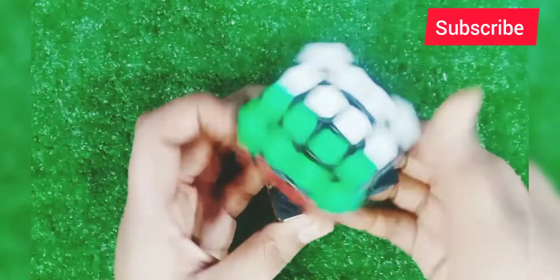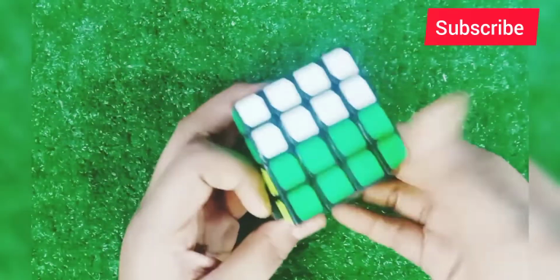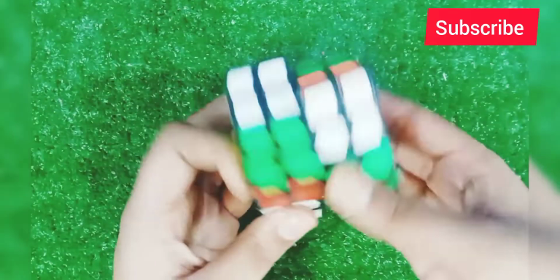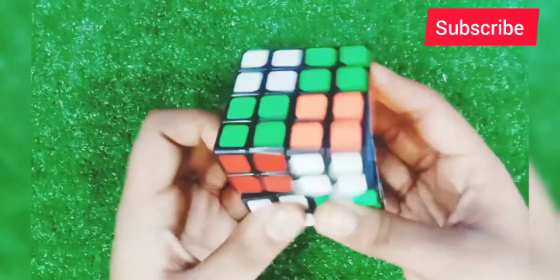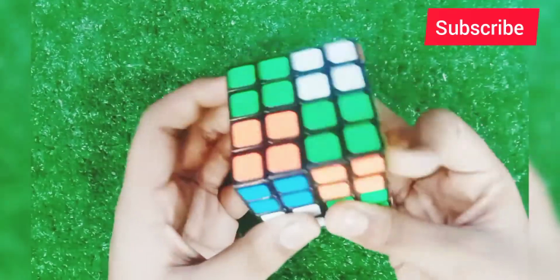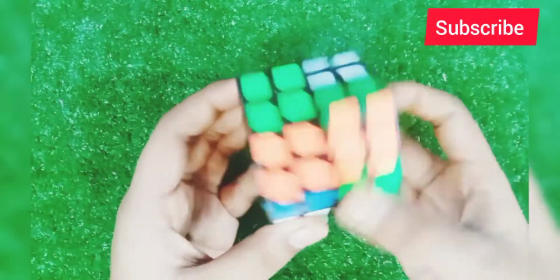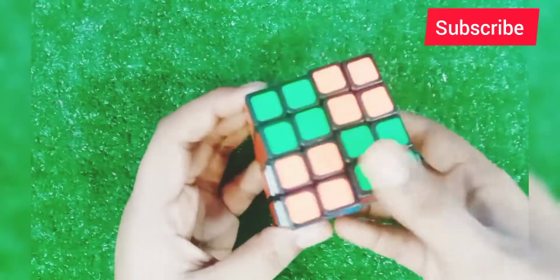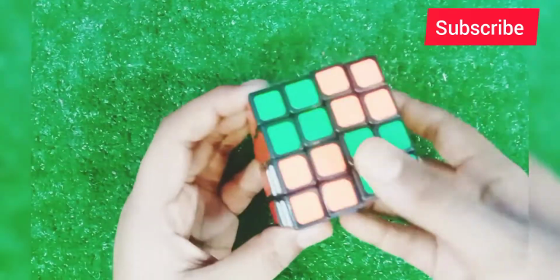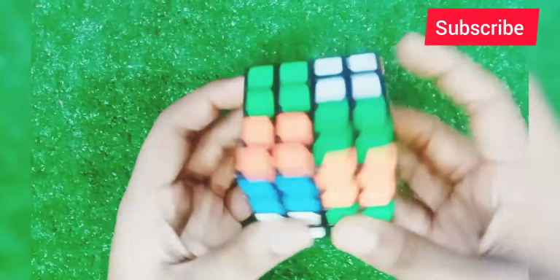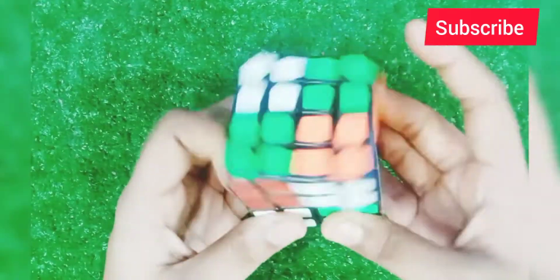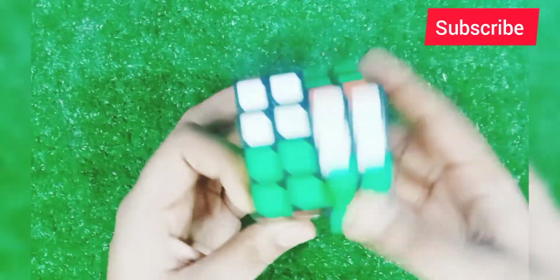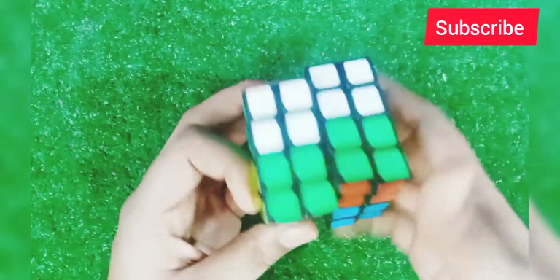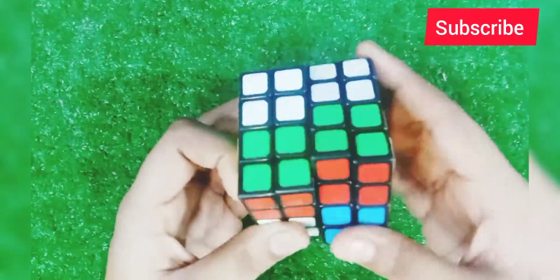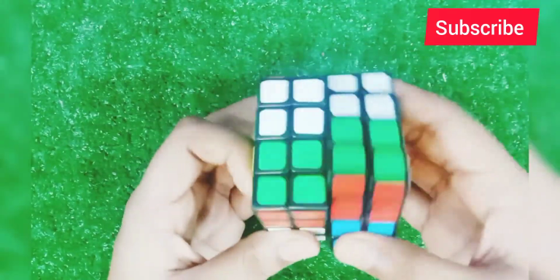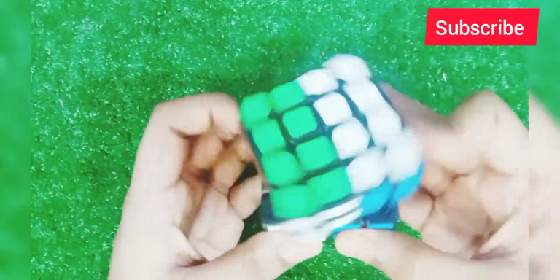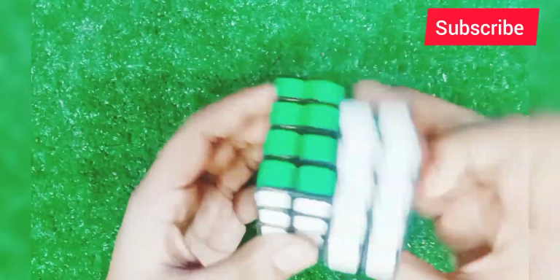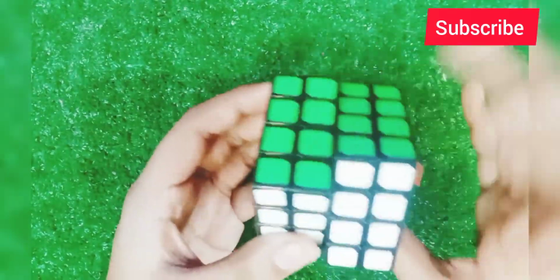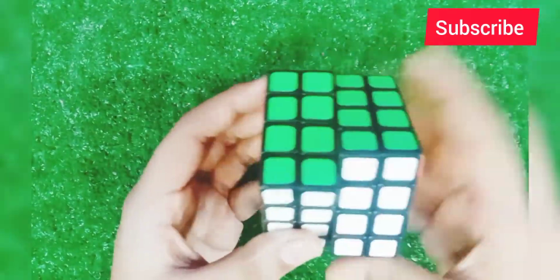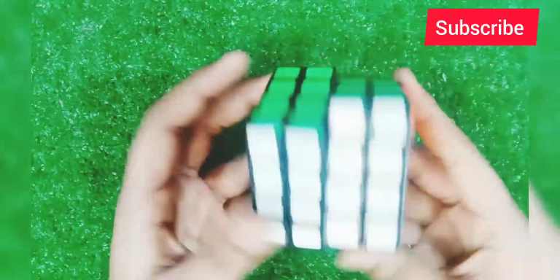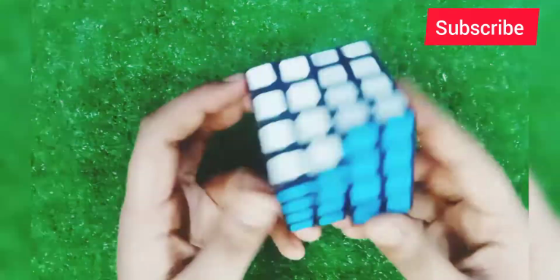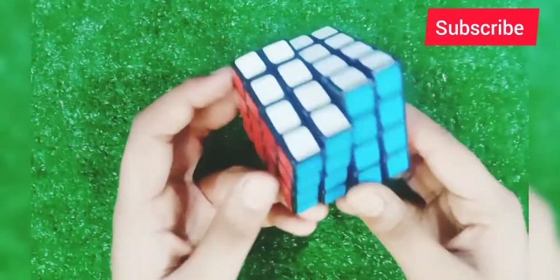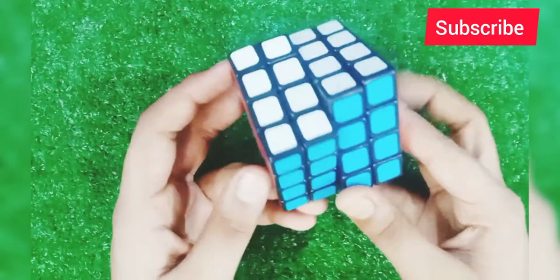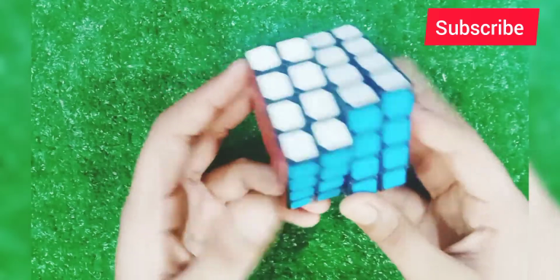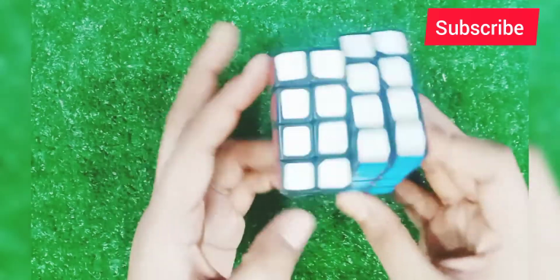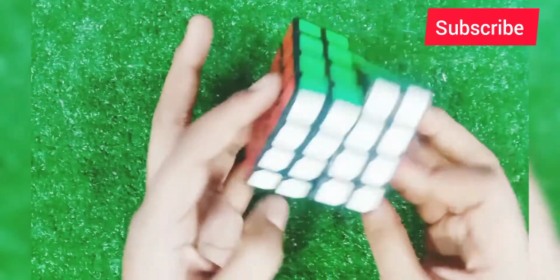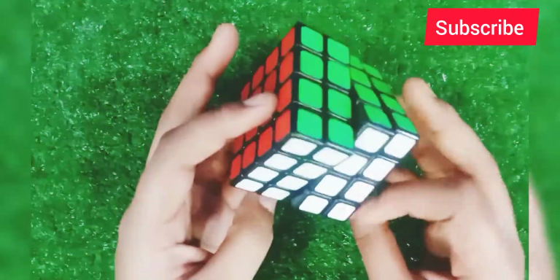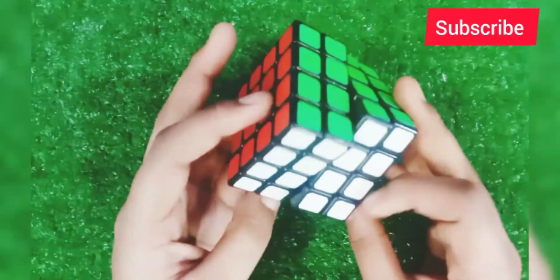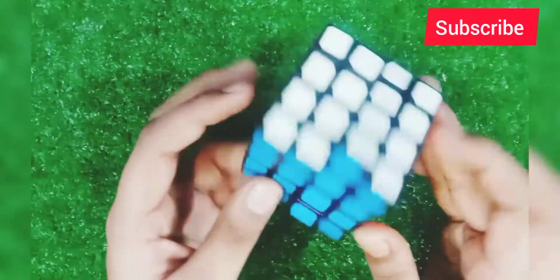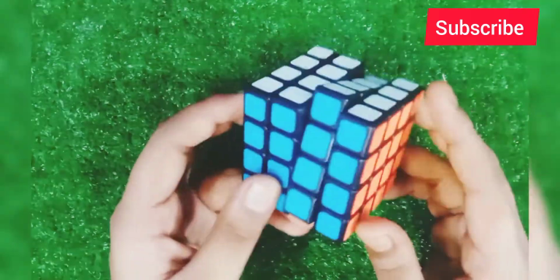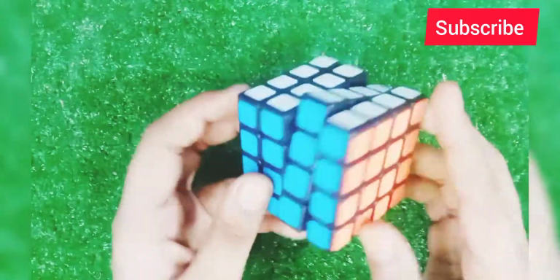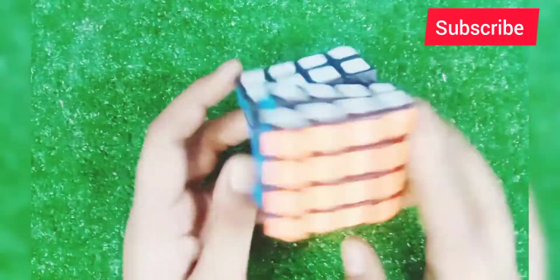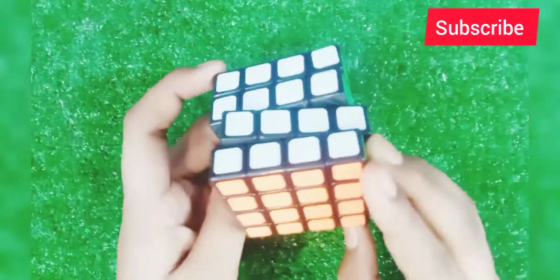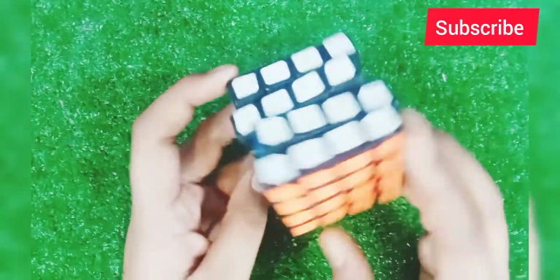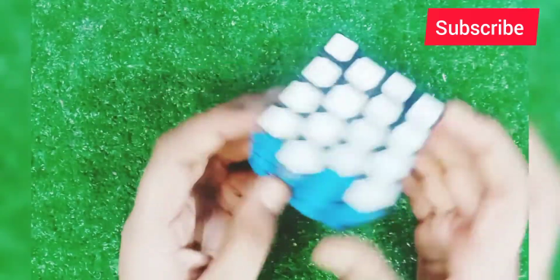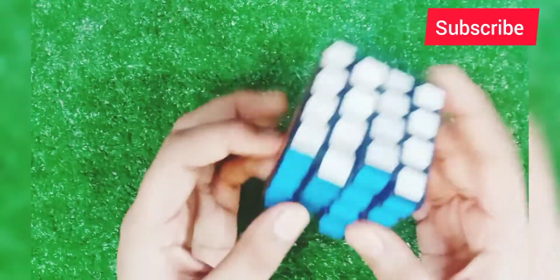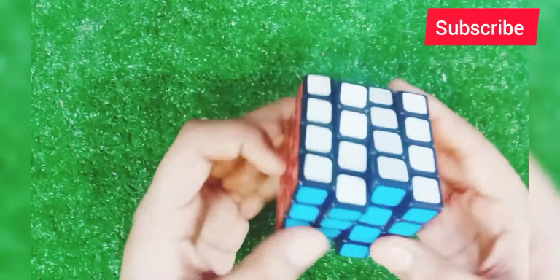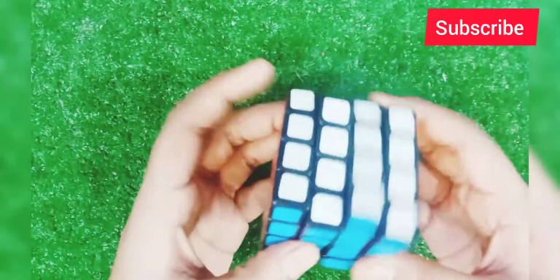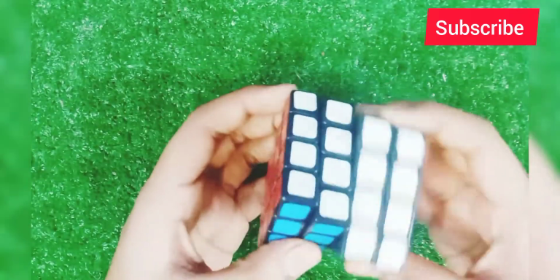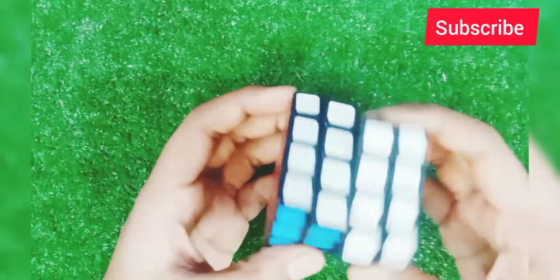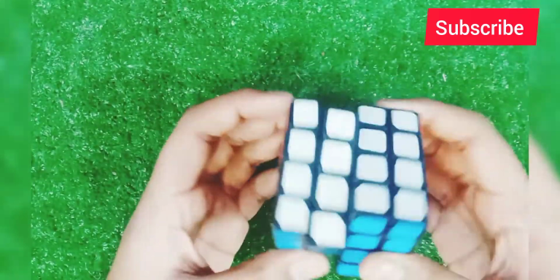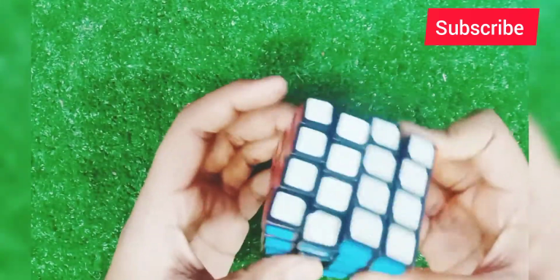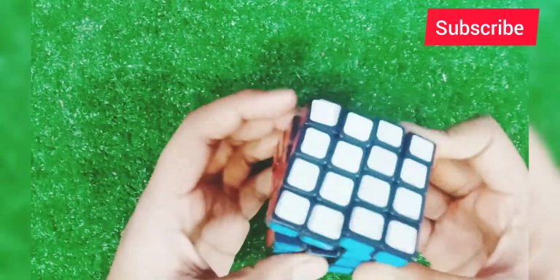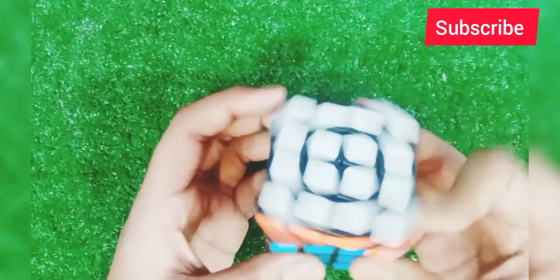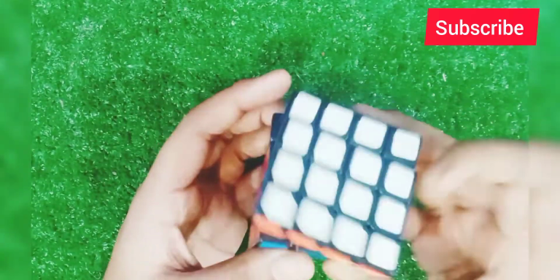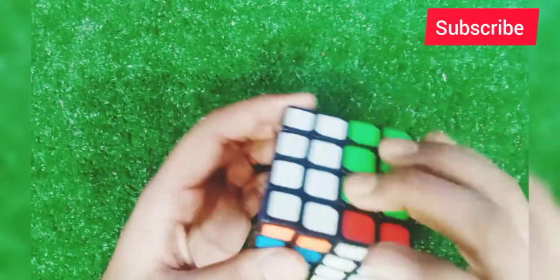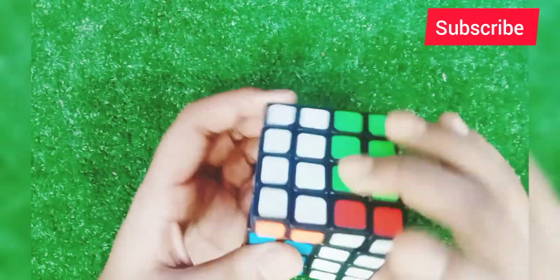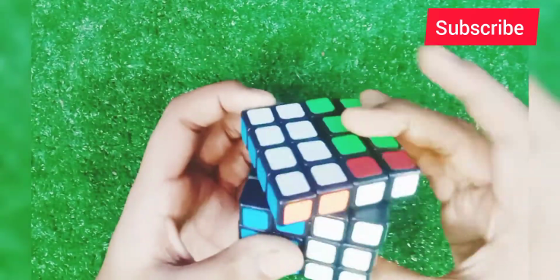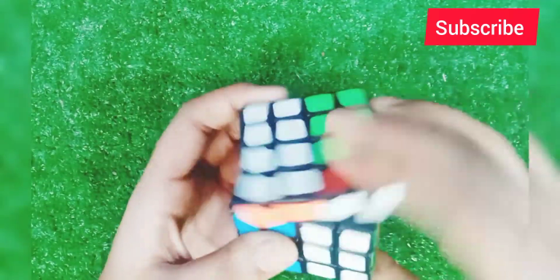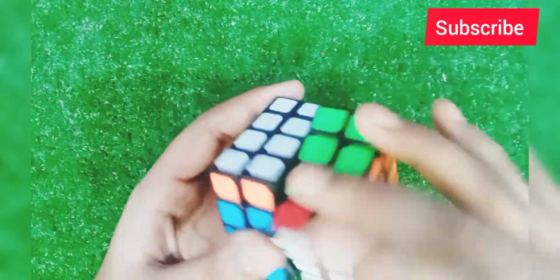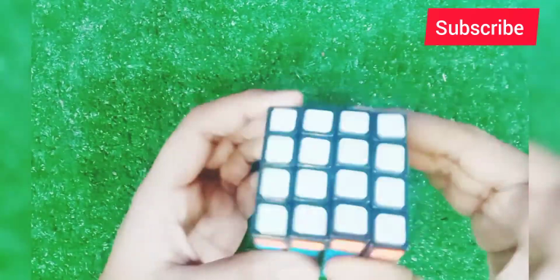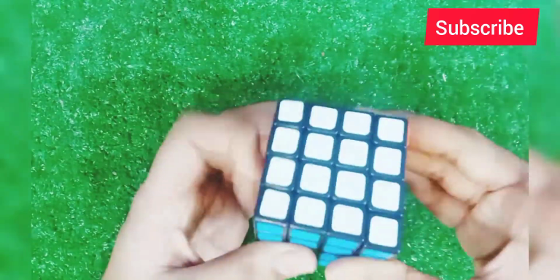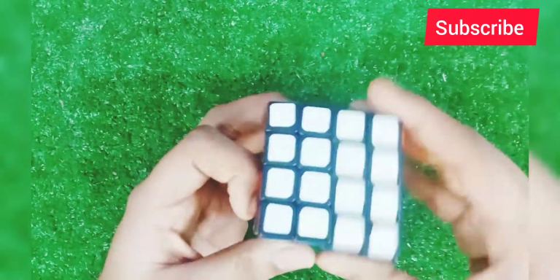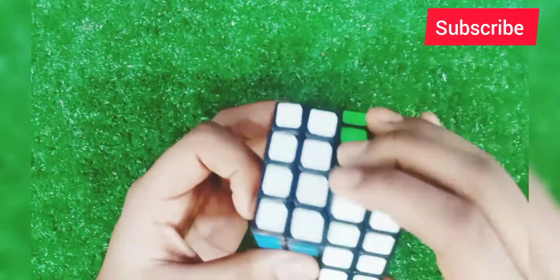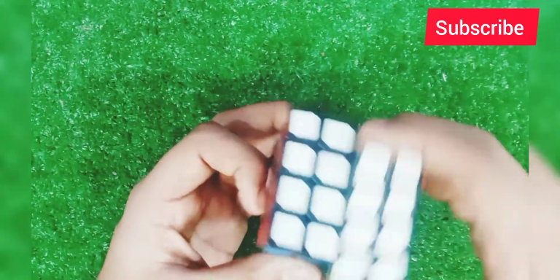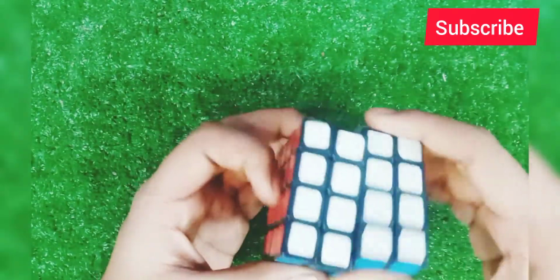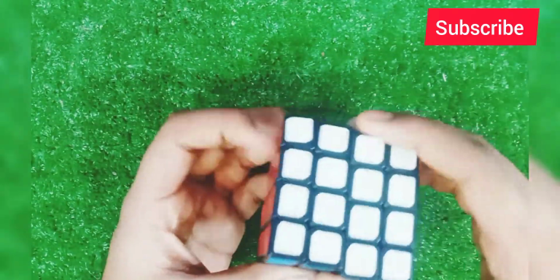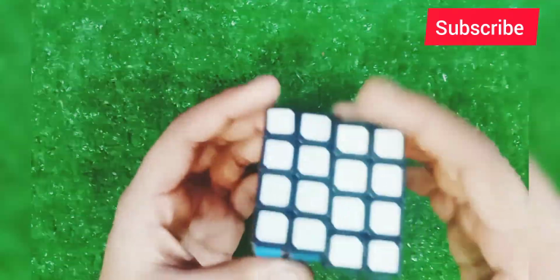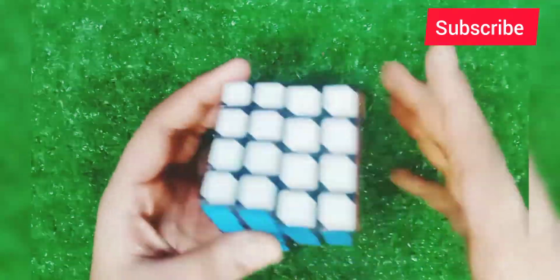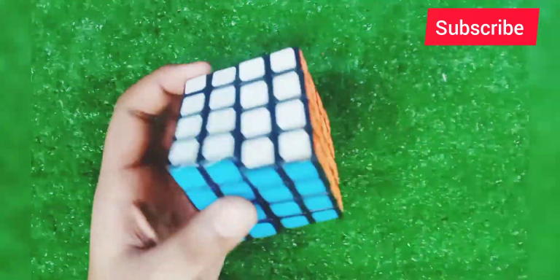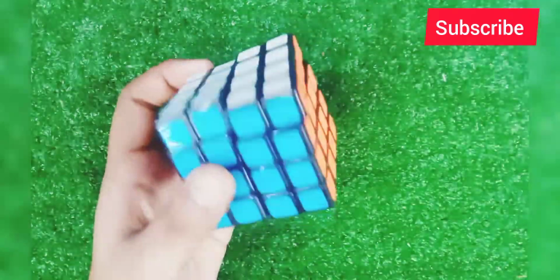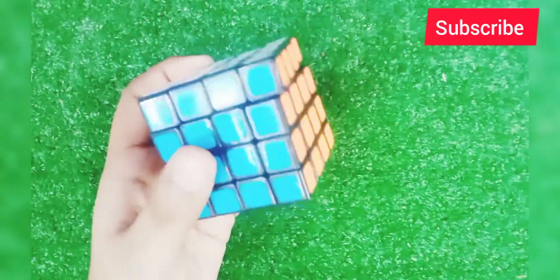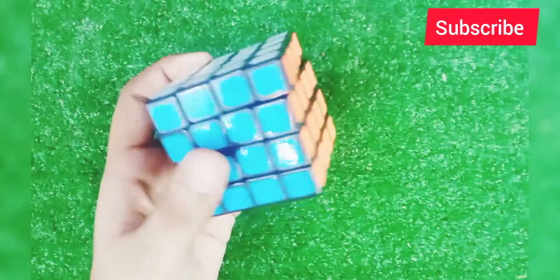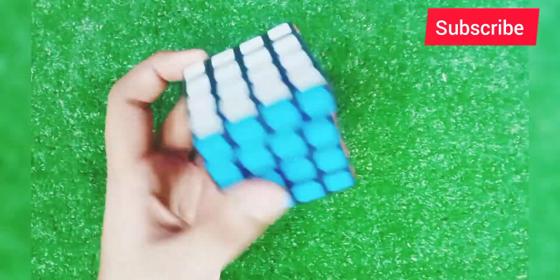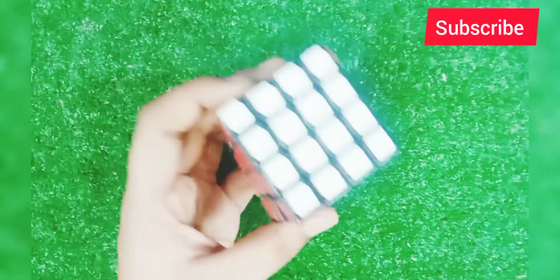Let's go back to the 4x4. This is a 4x4 cube — you can see it.